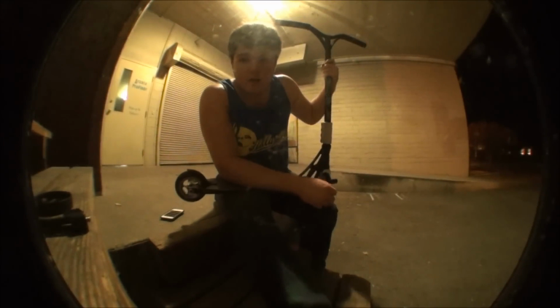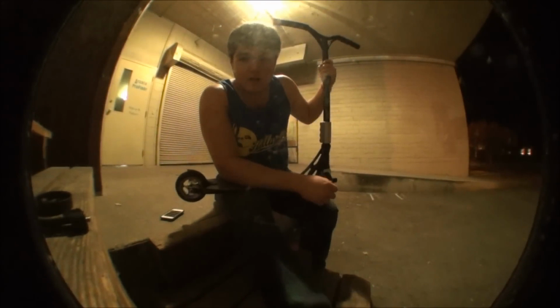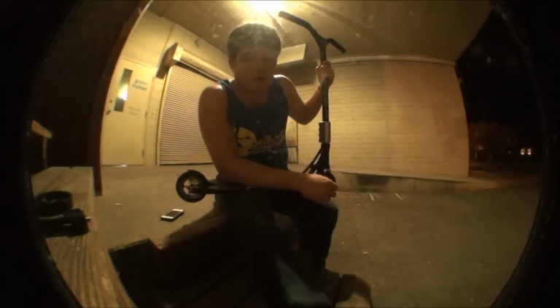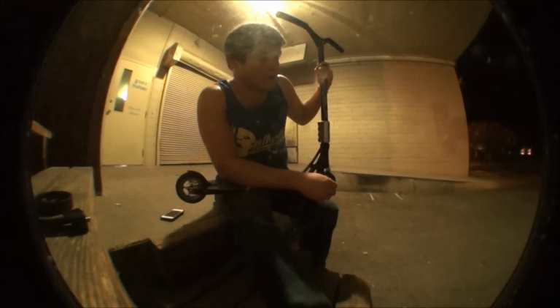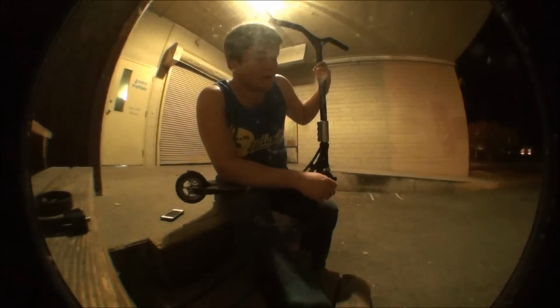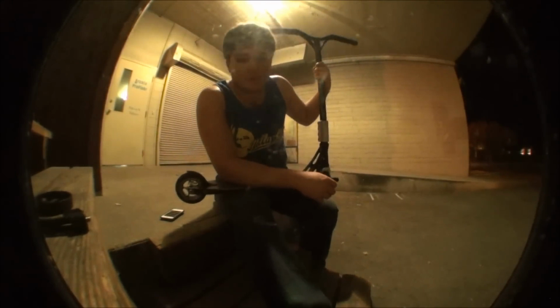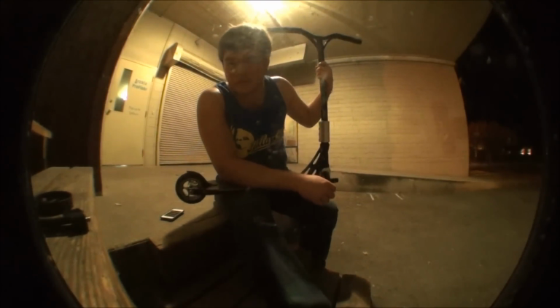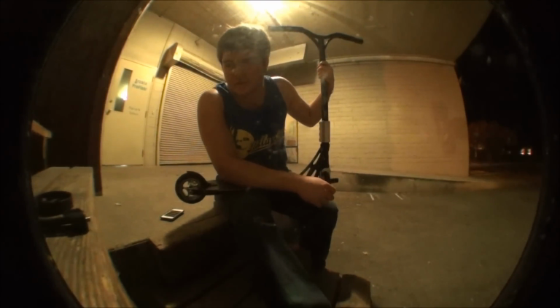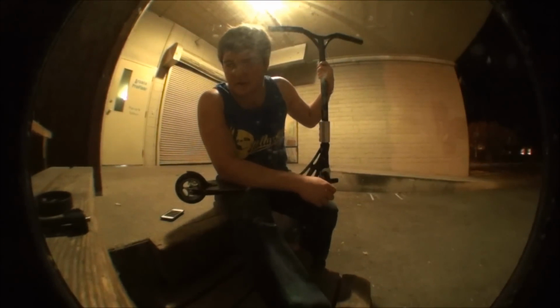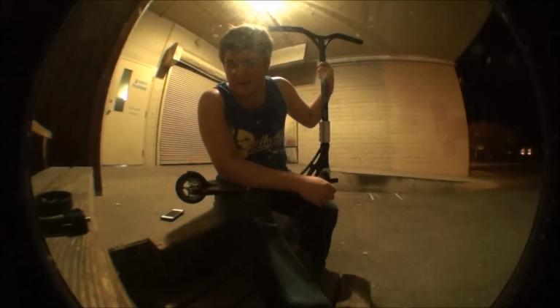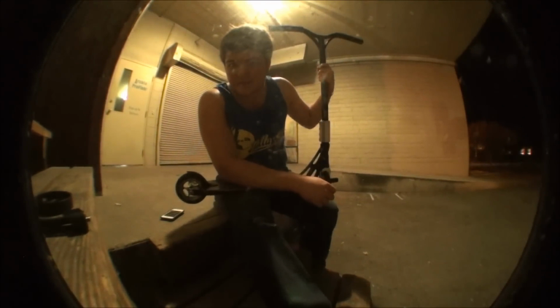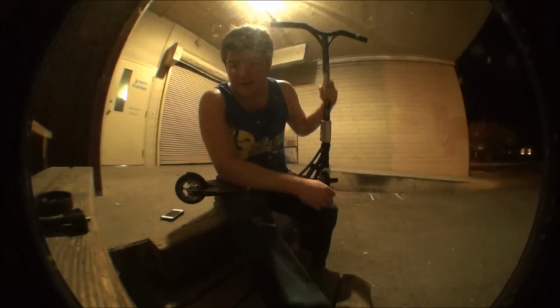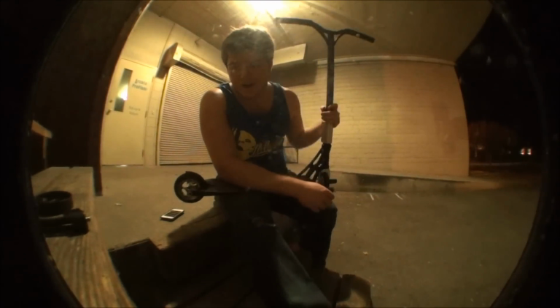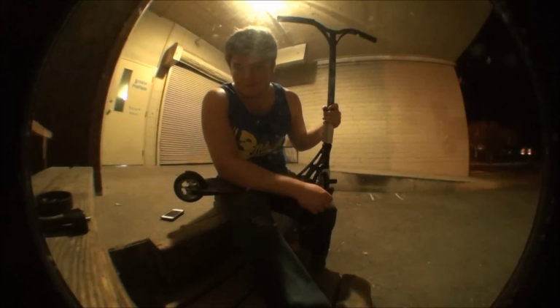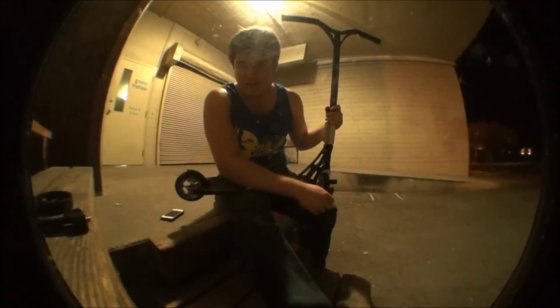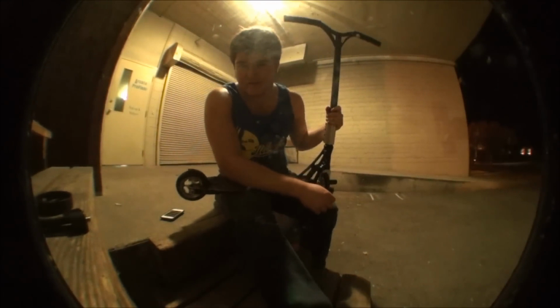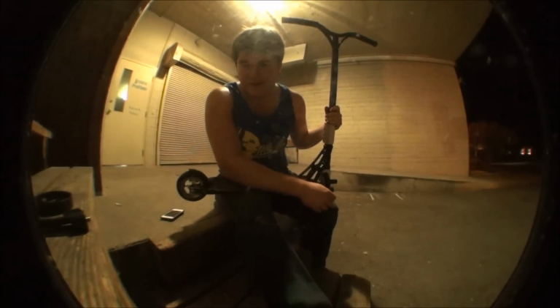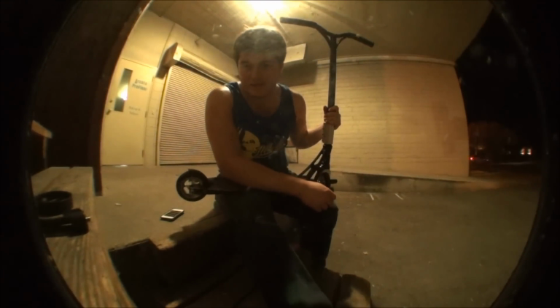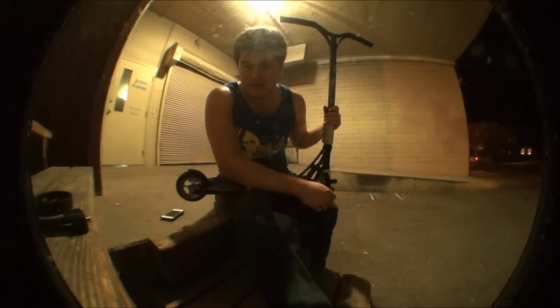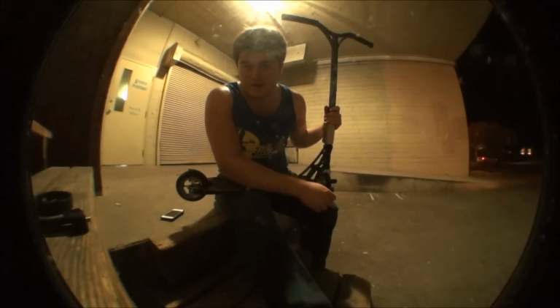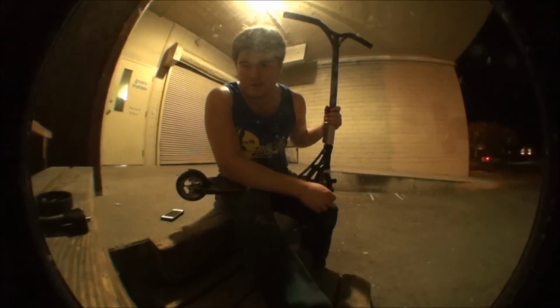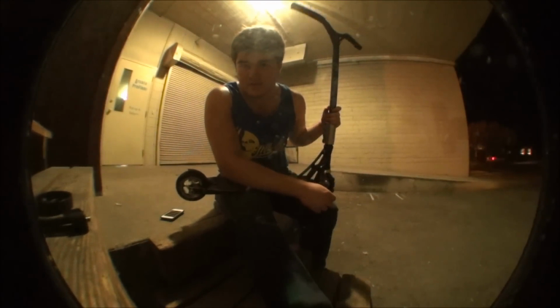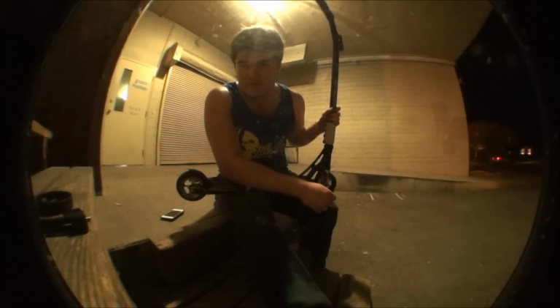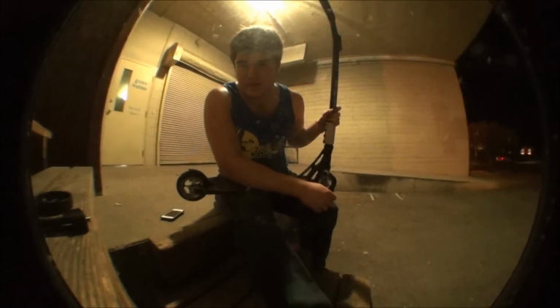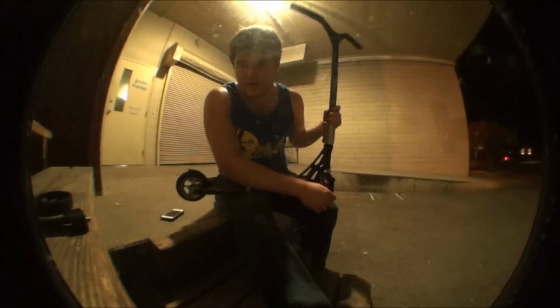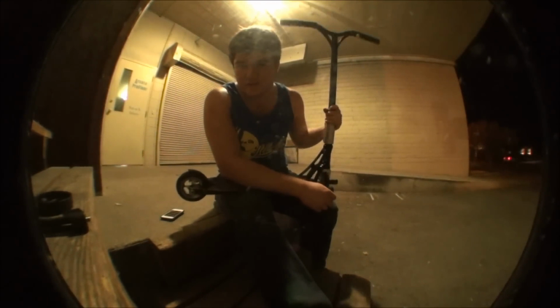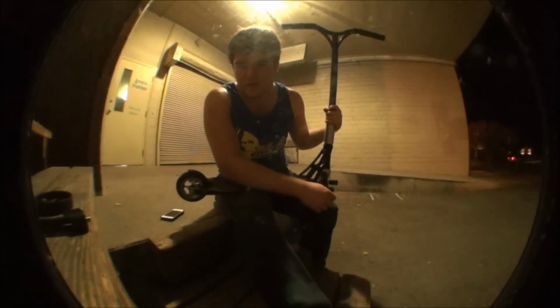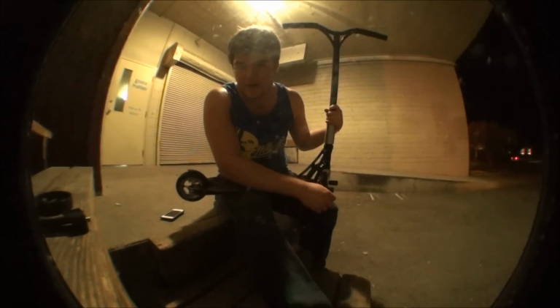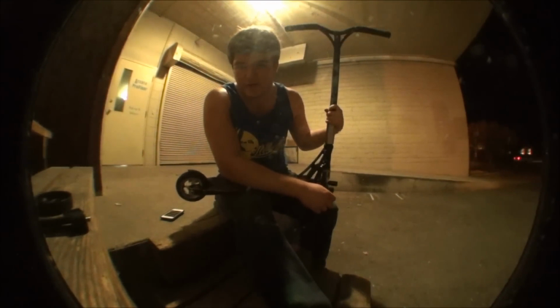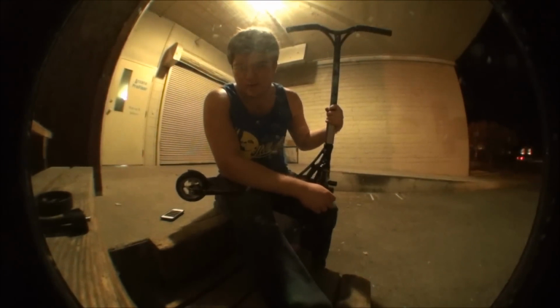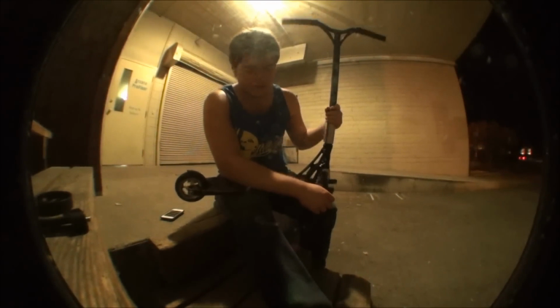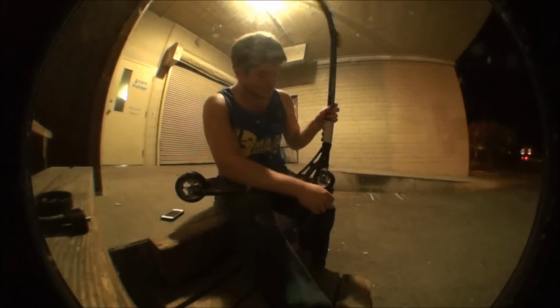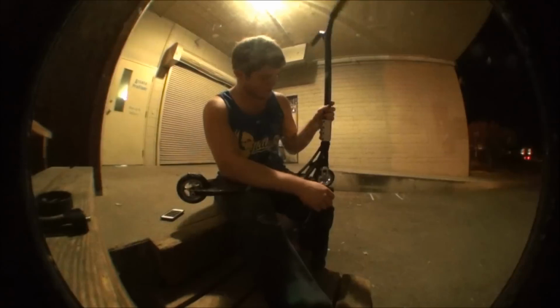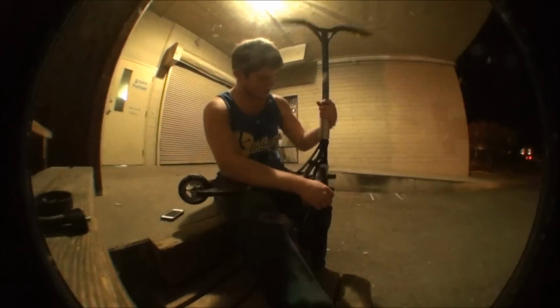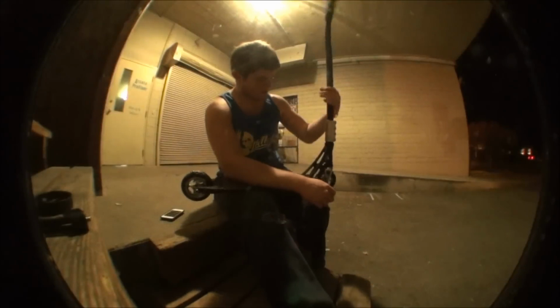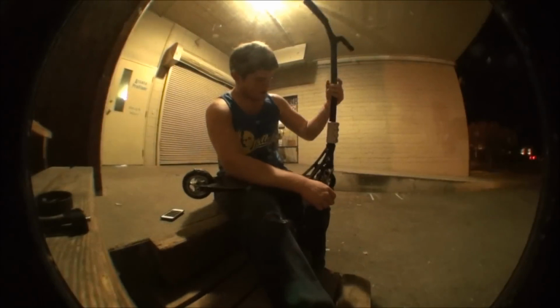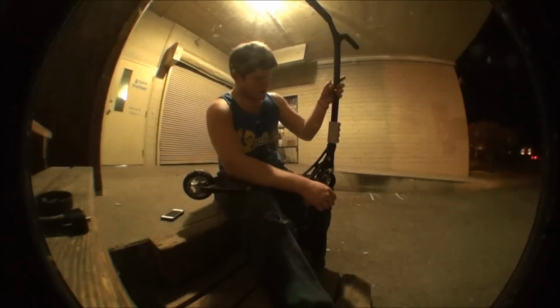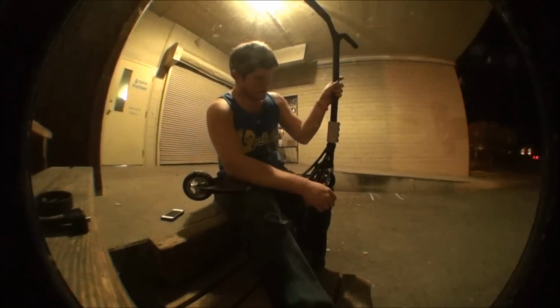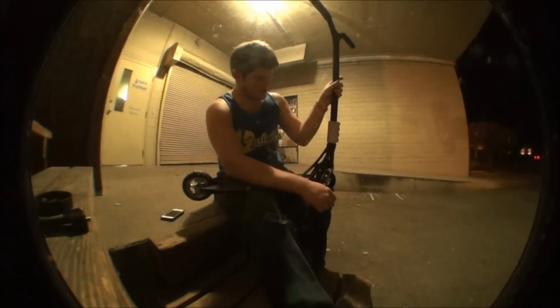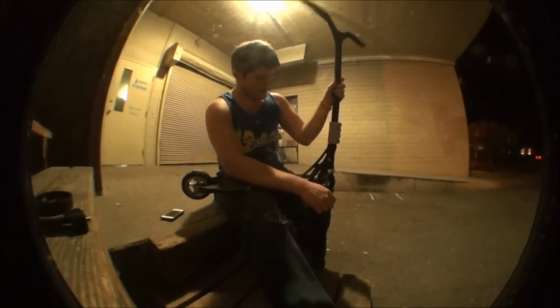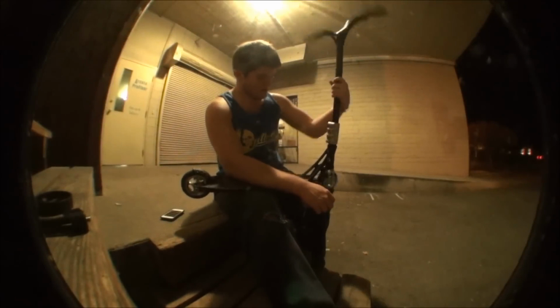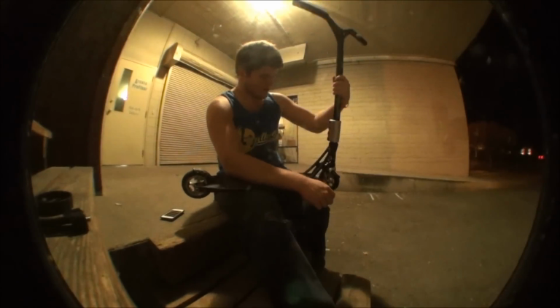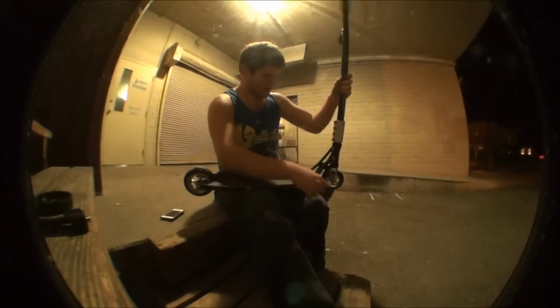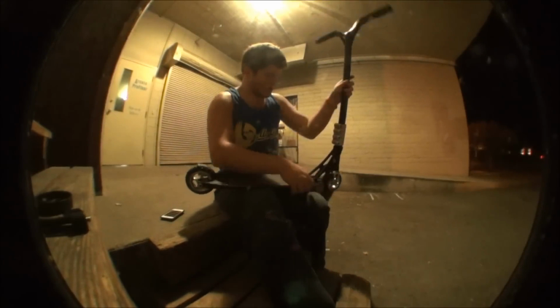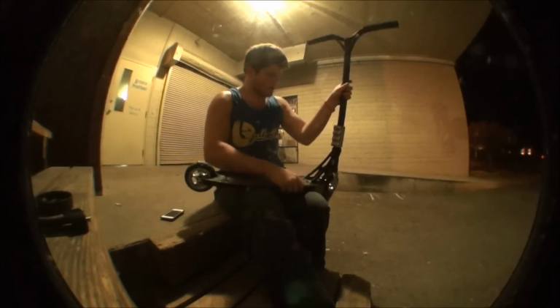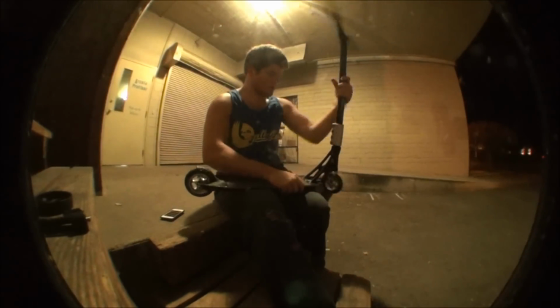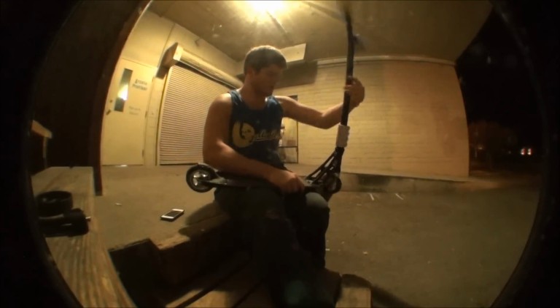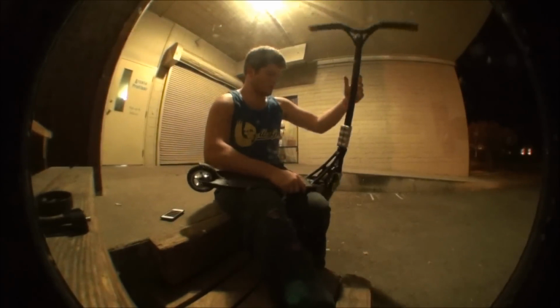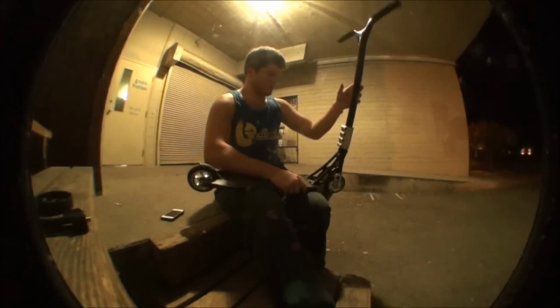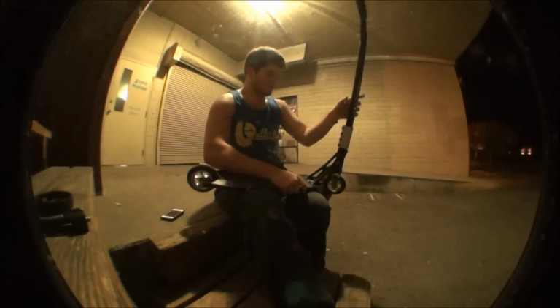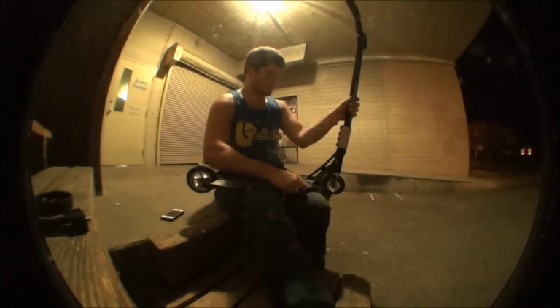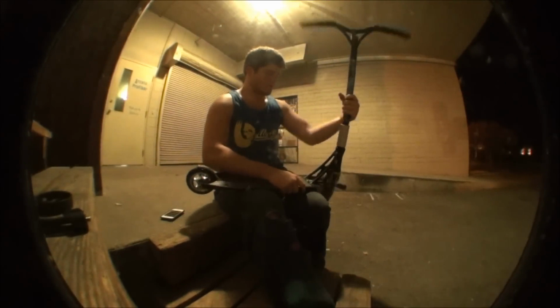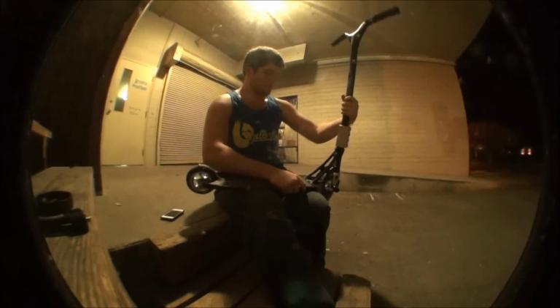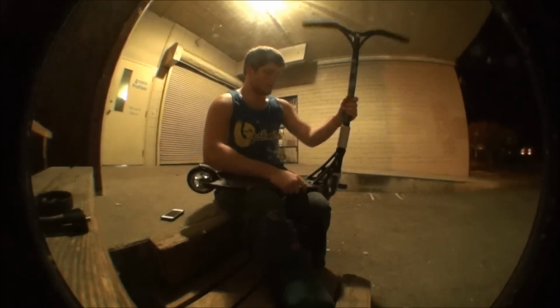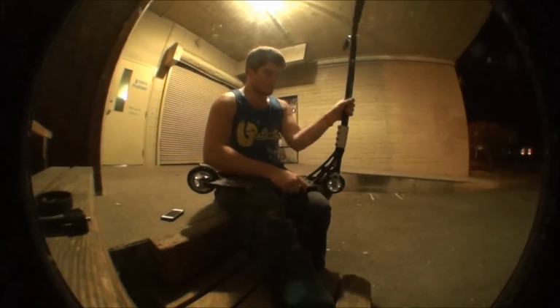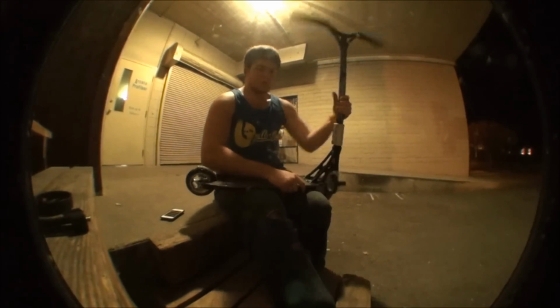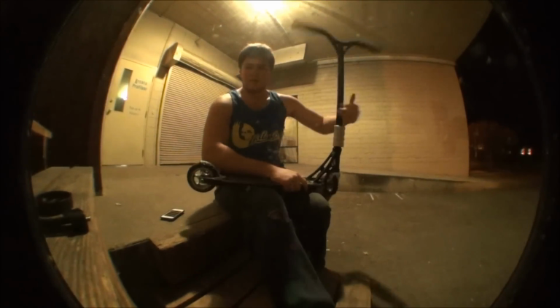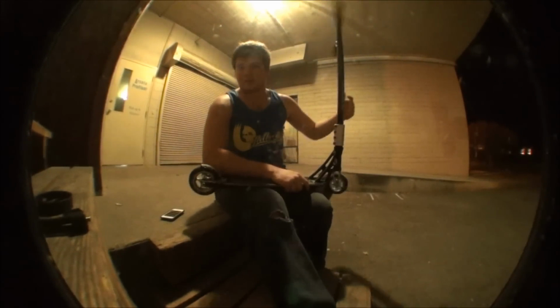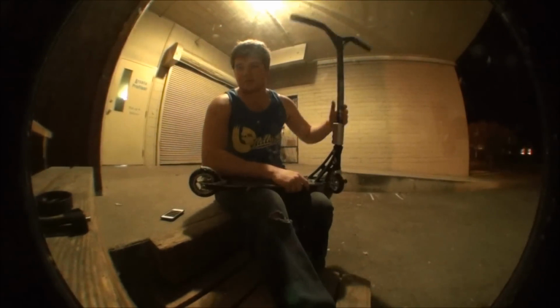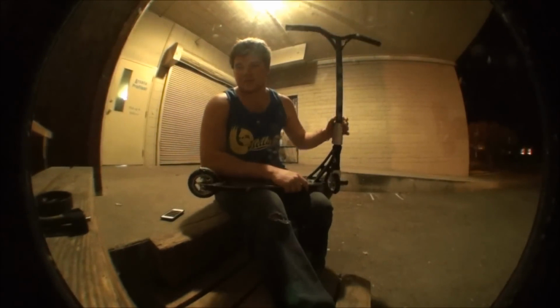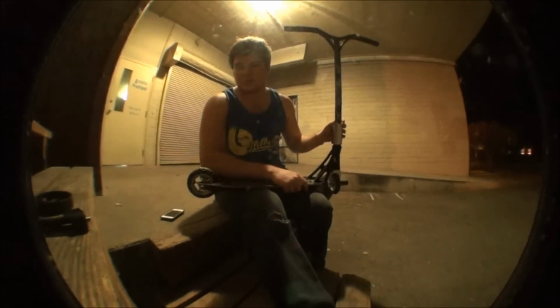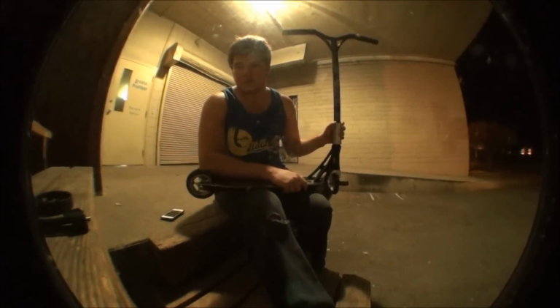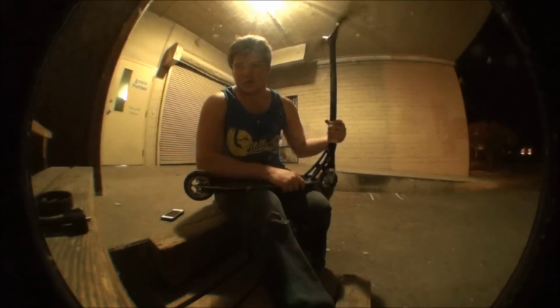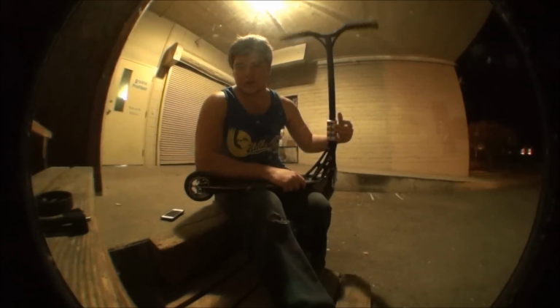What's up guys? I'm Casey DeHaven. I'm the team manager for Grindus Scooters and this is my scooter check.